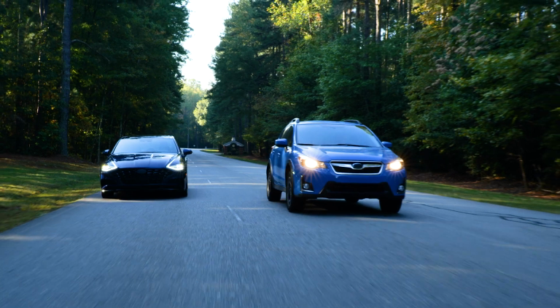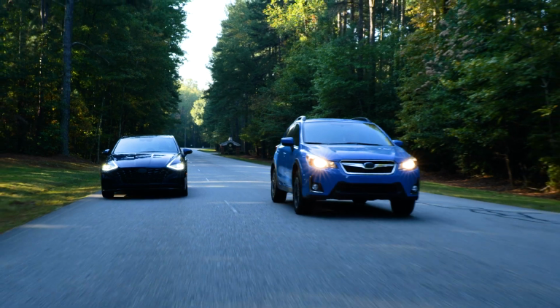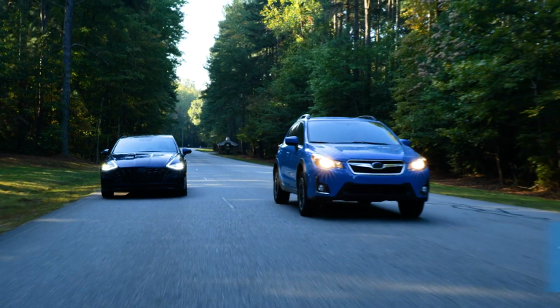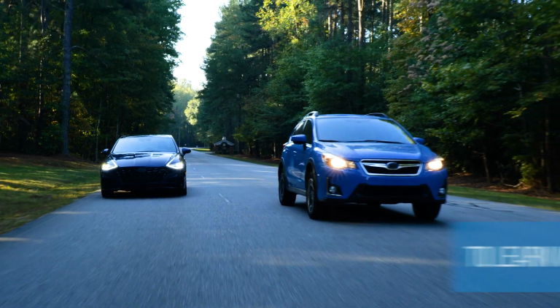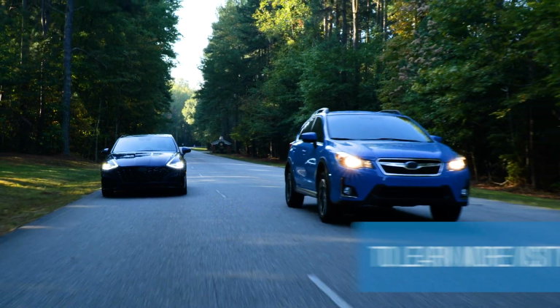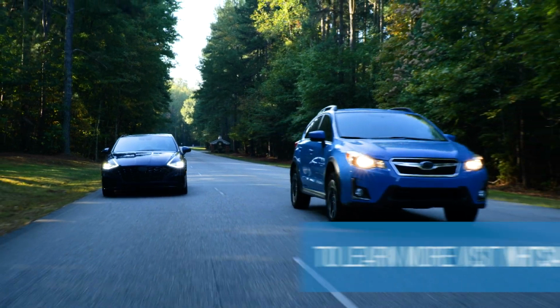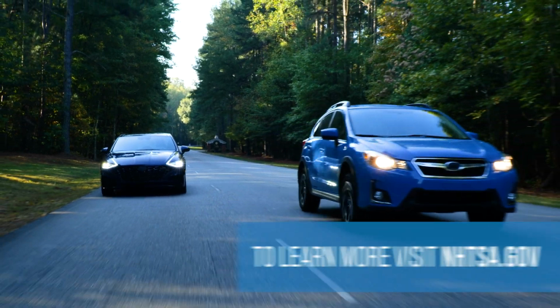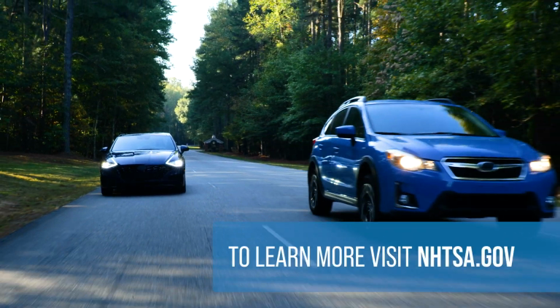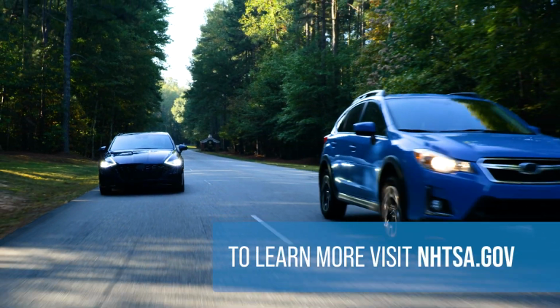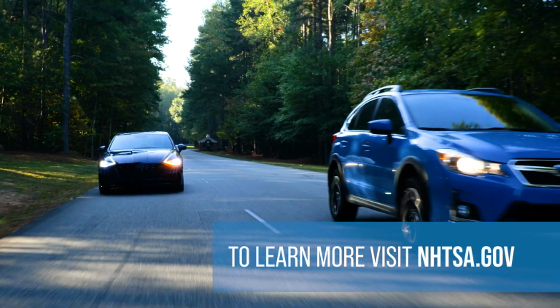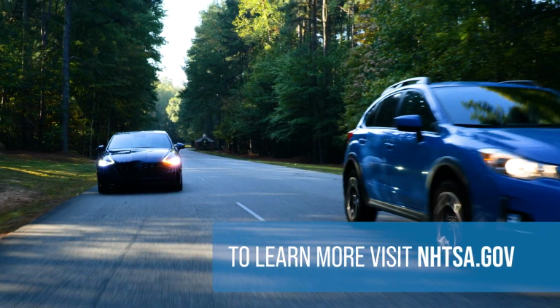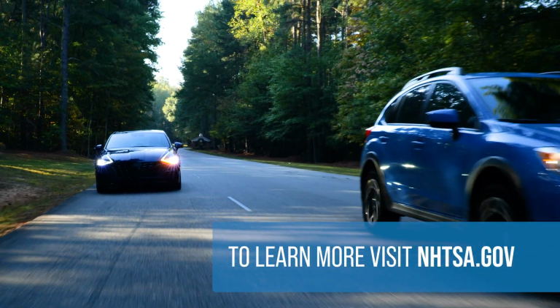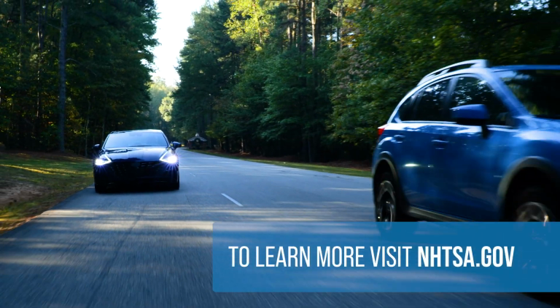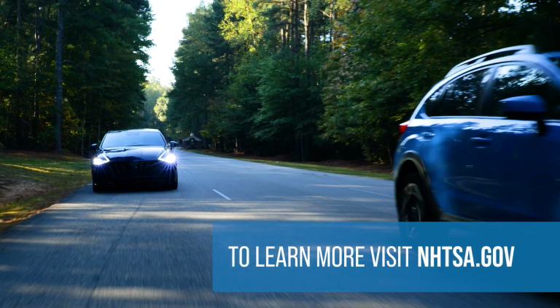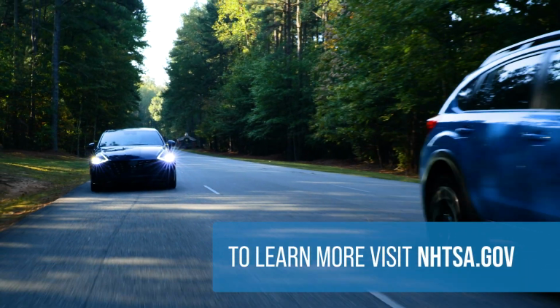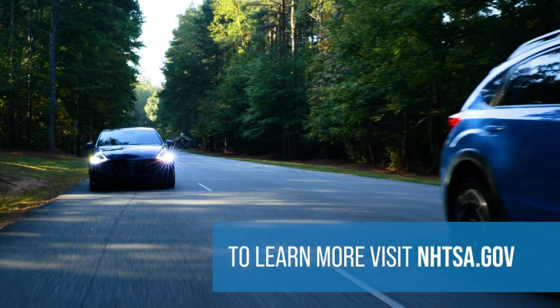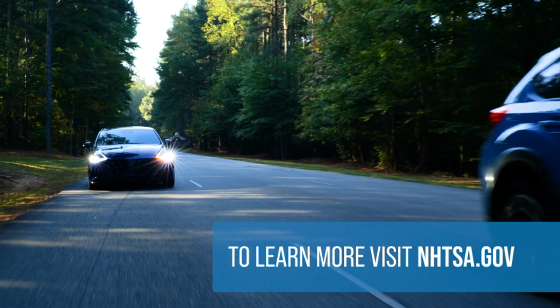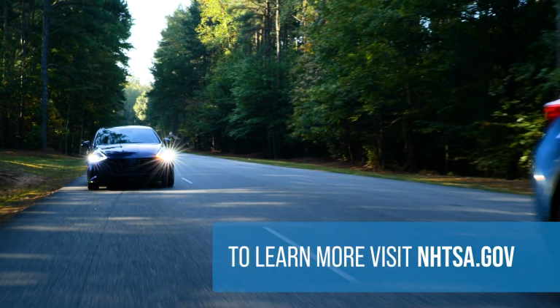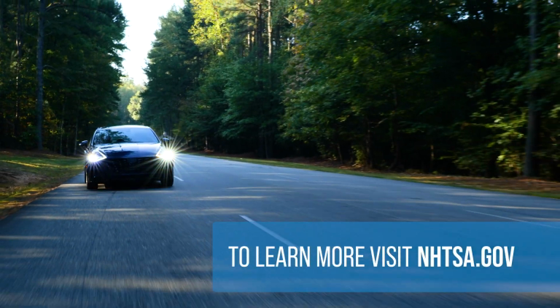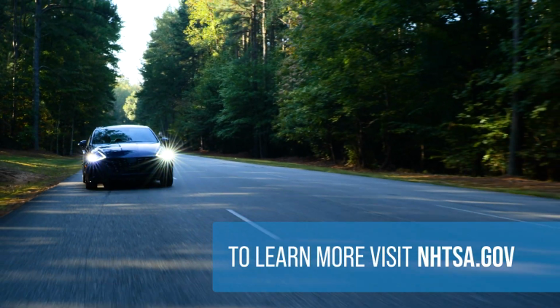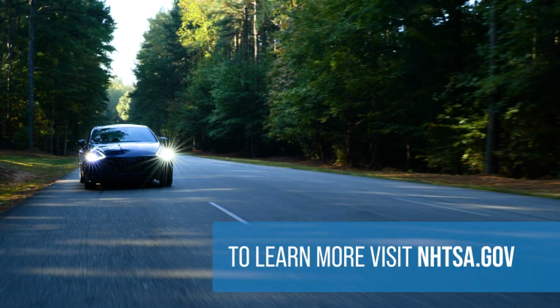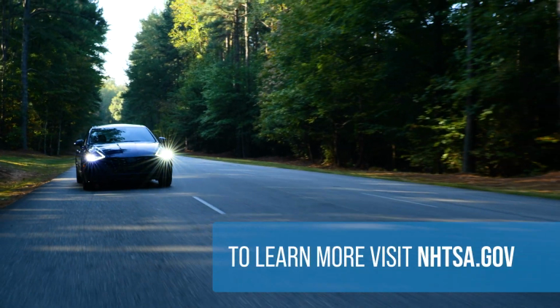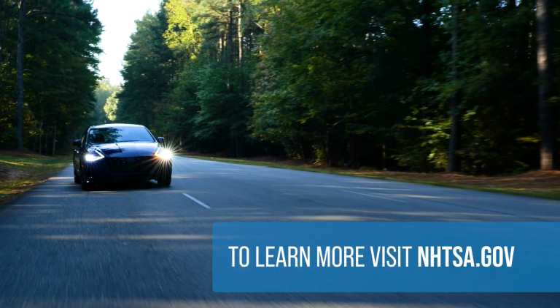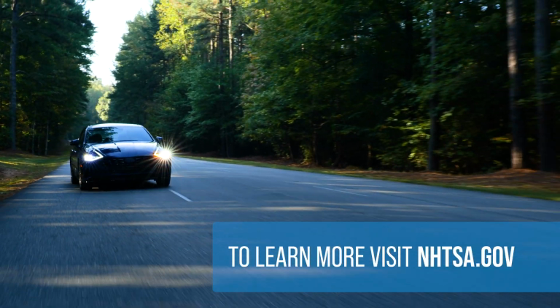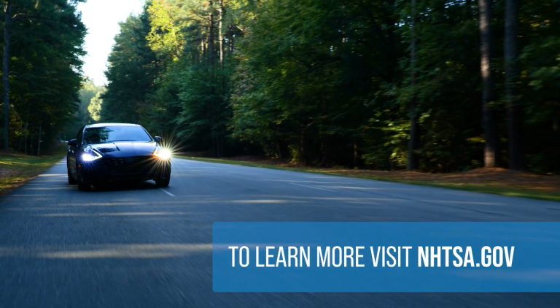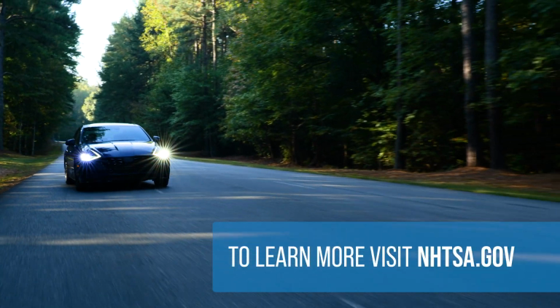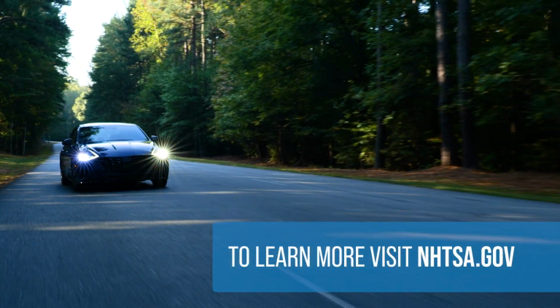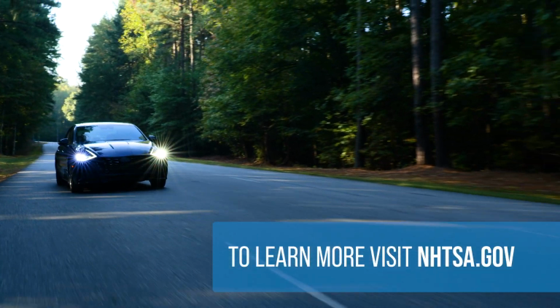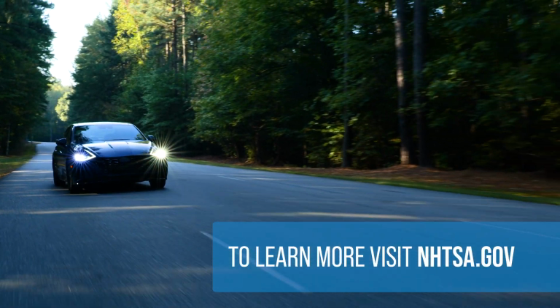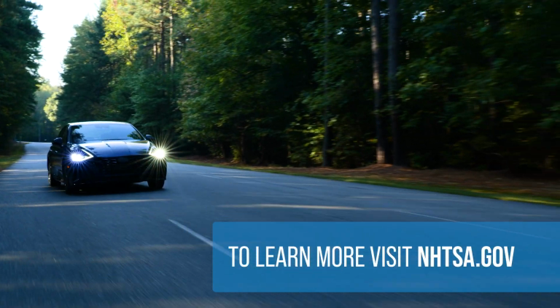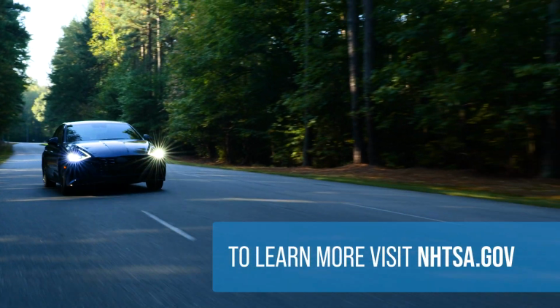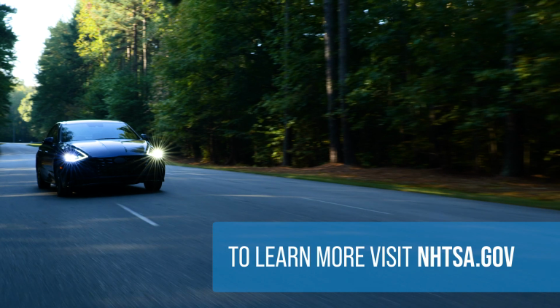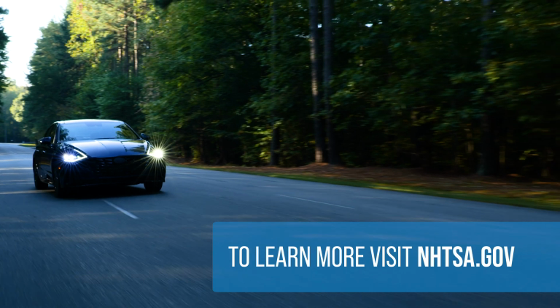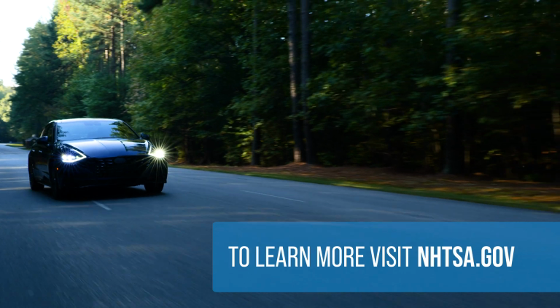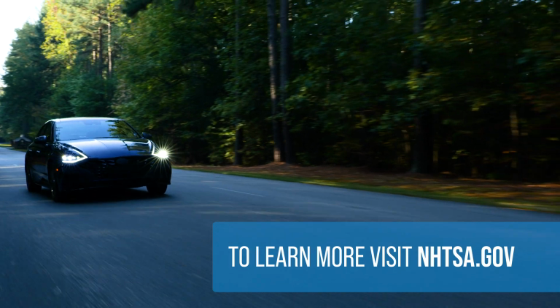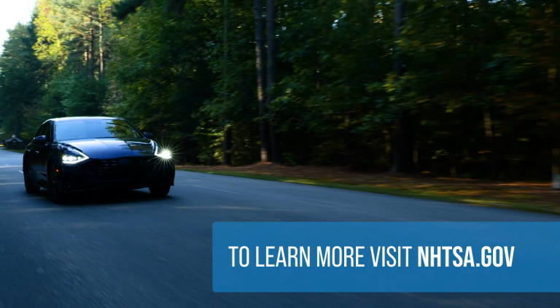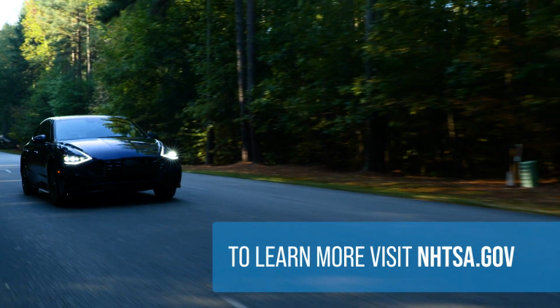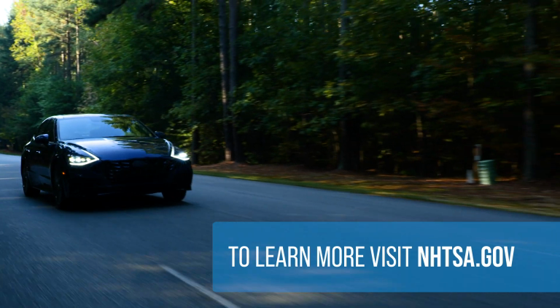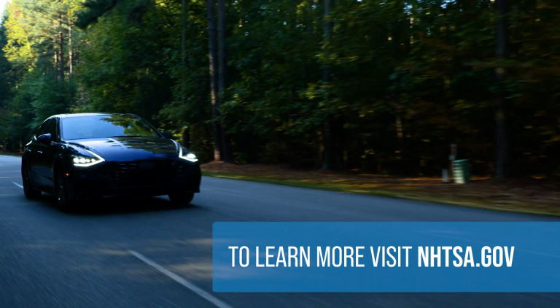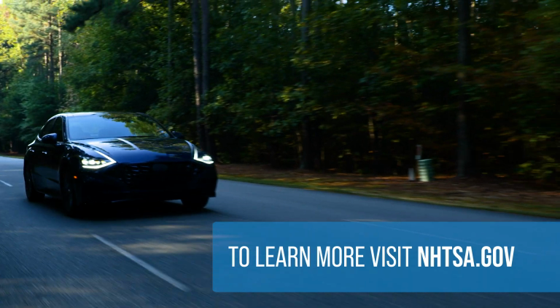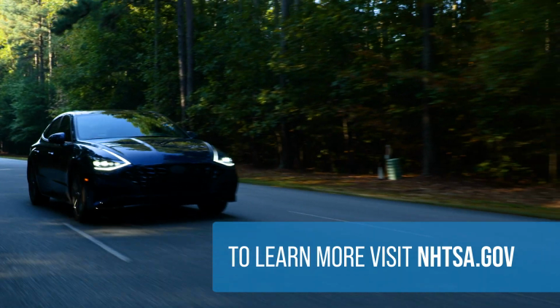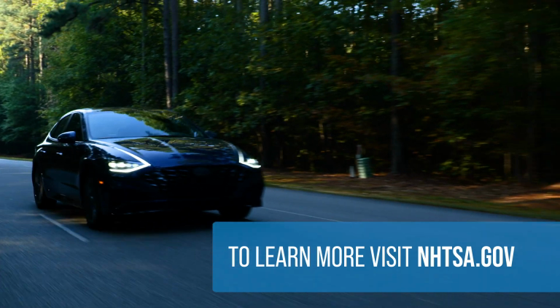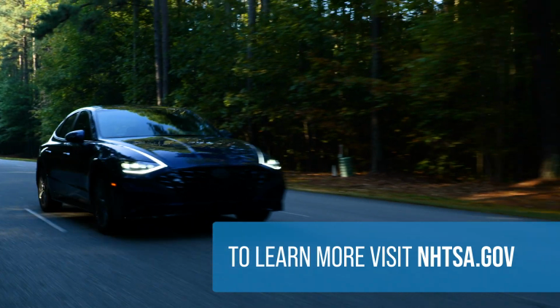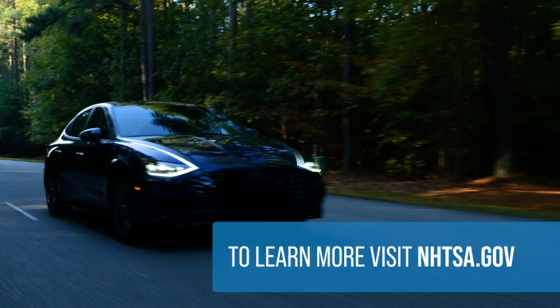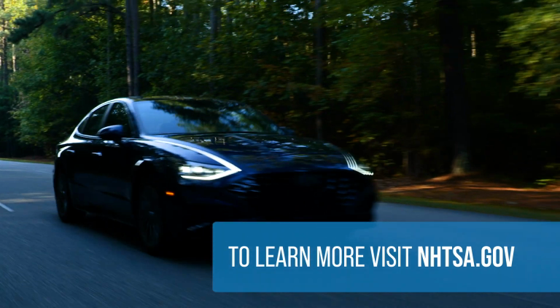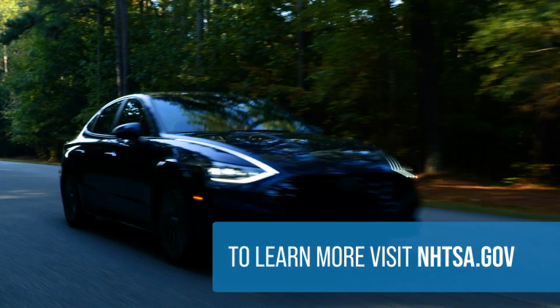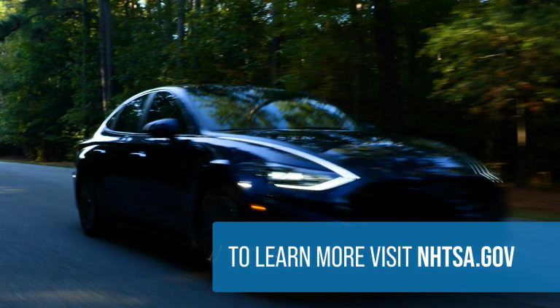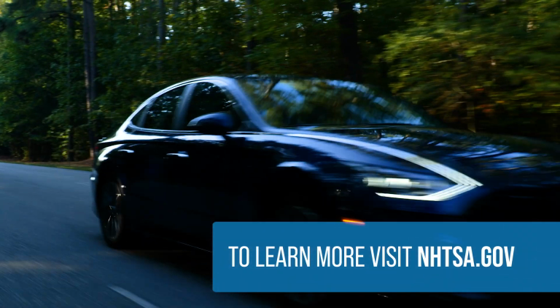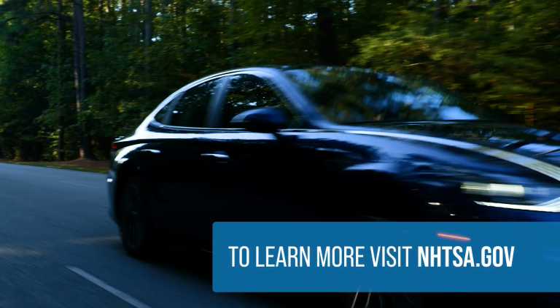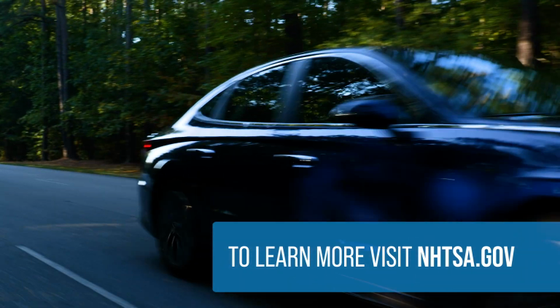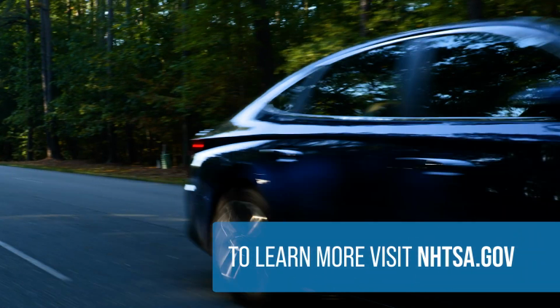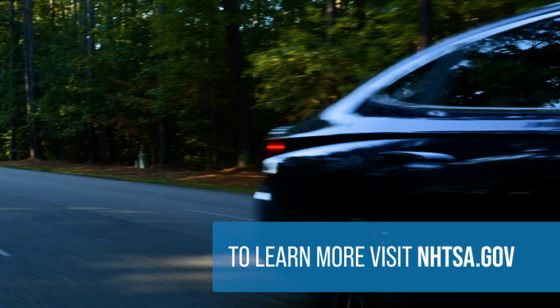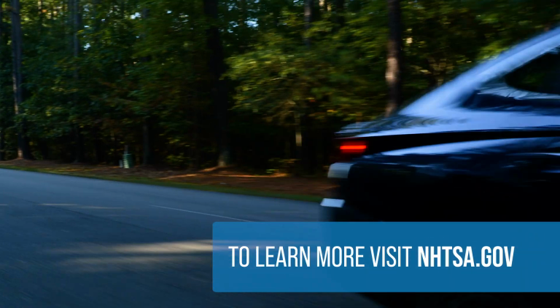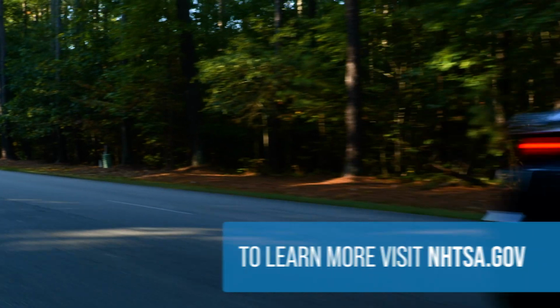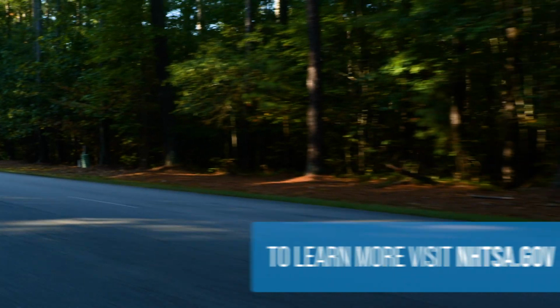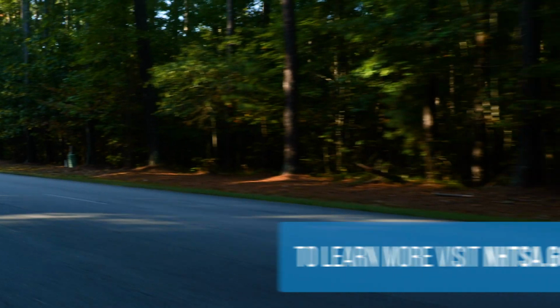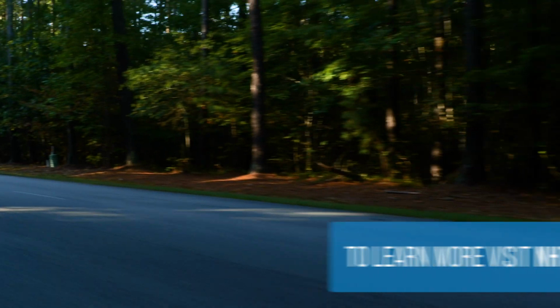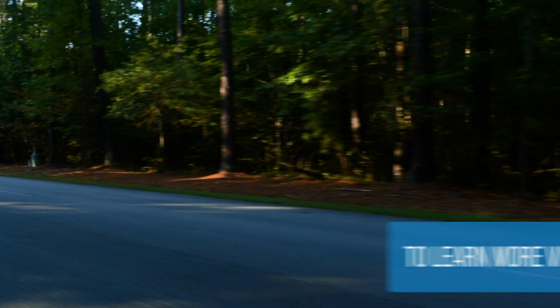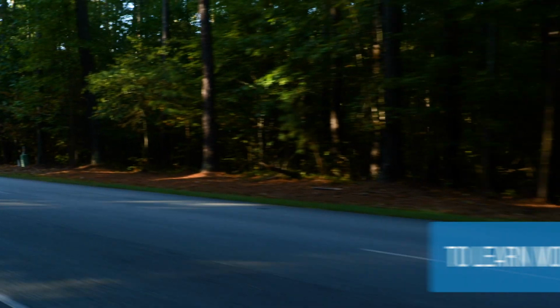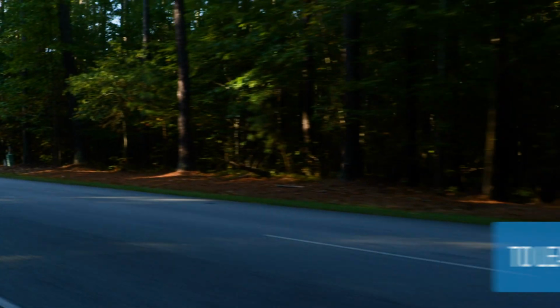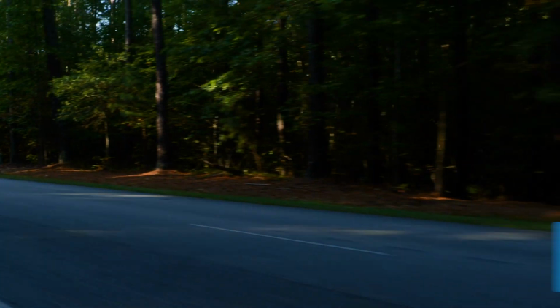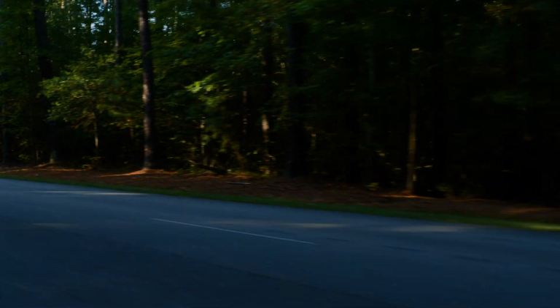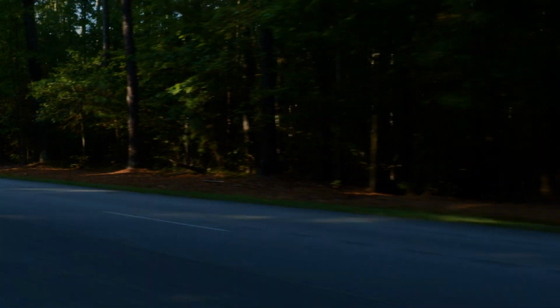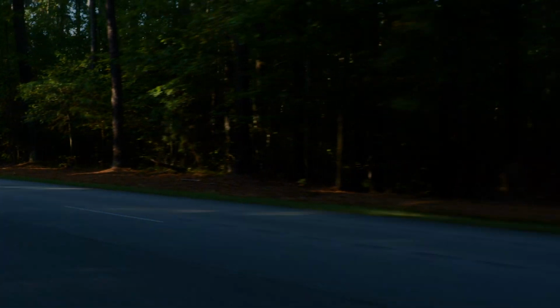Also, check out NHTSA.gov to learn more about new car safety technologies. To be continued...